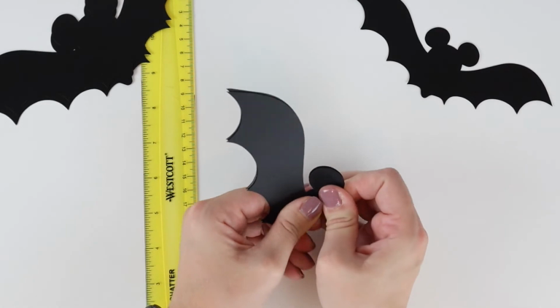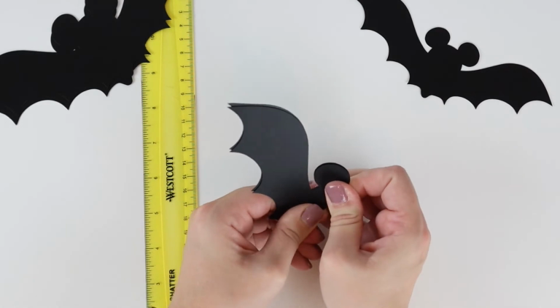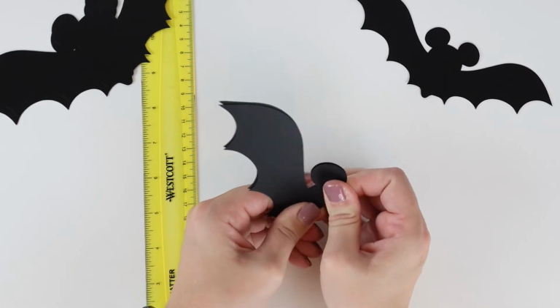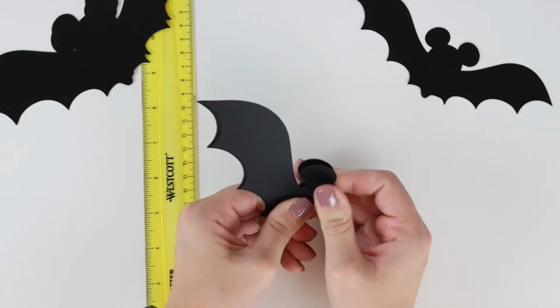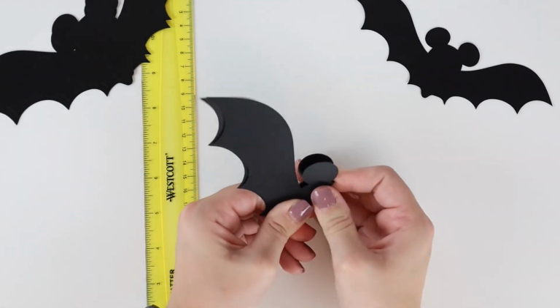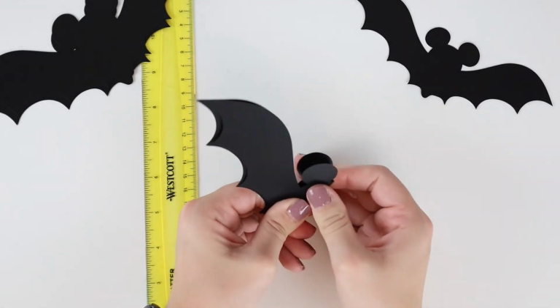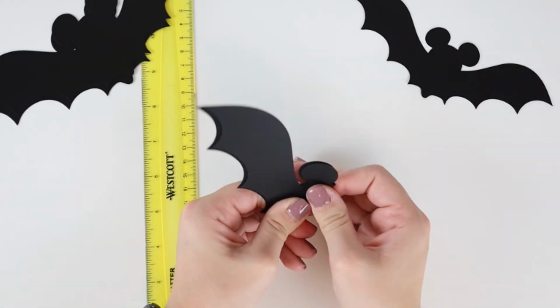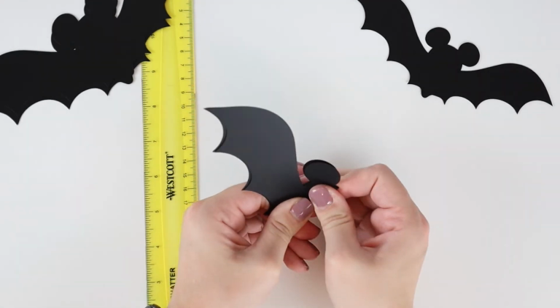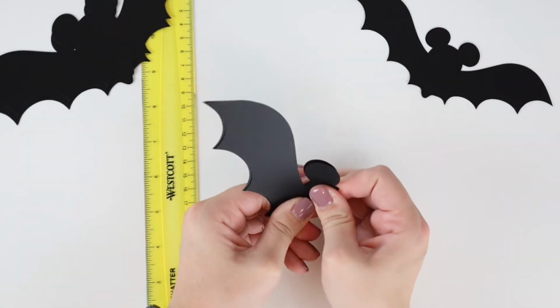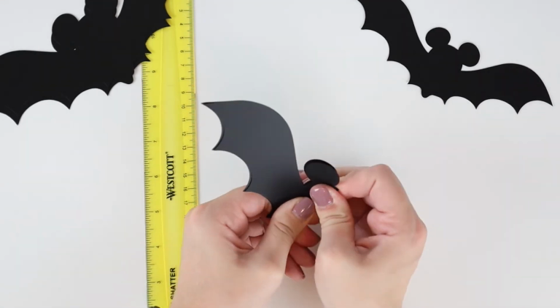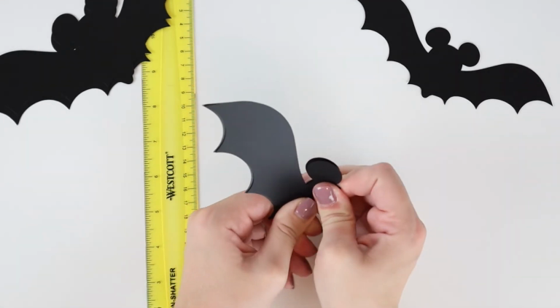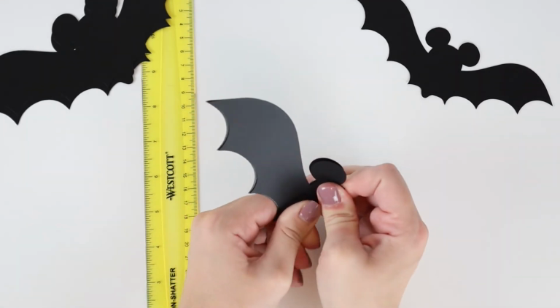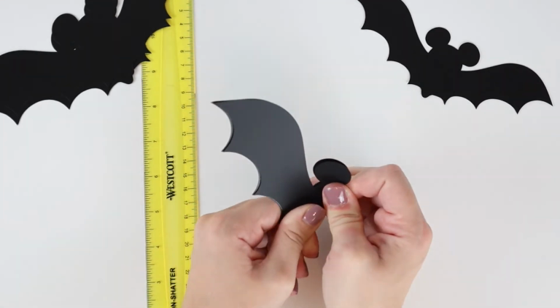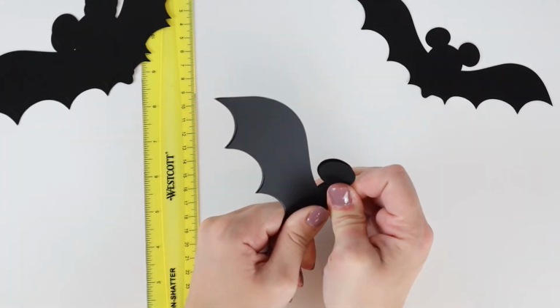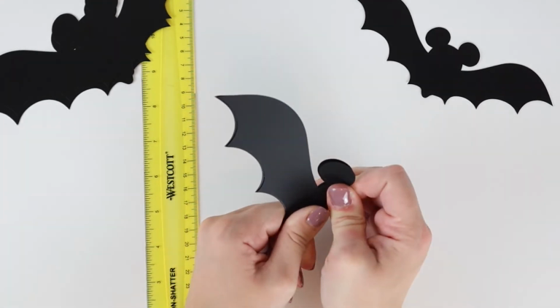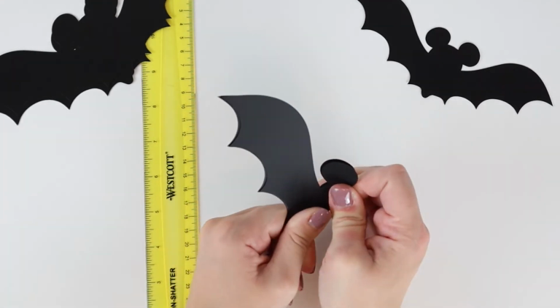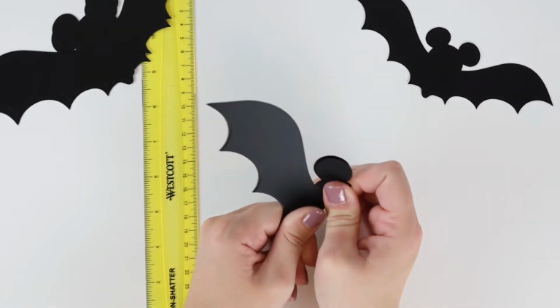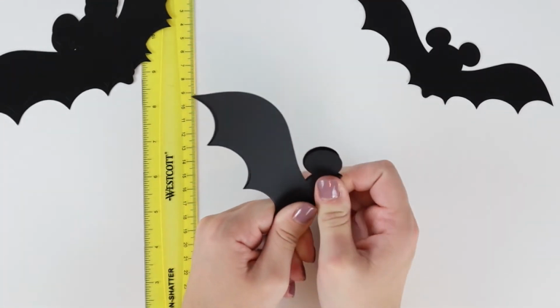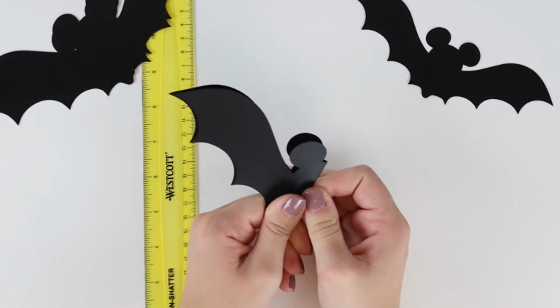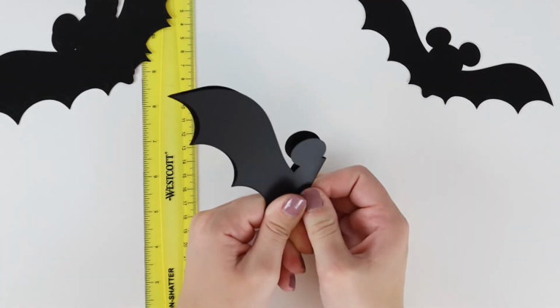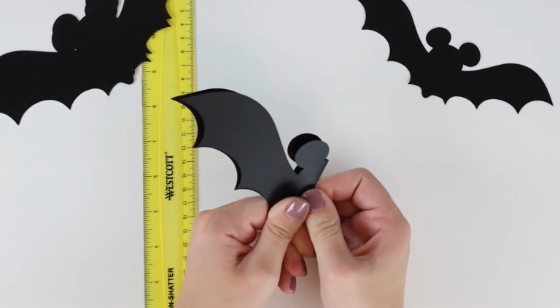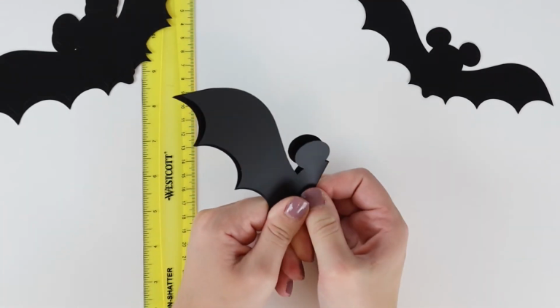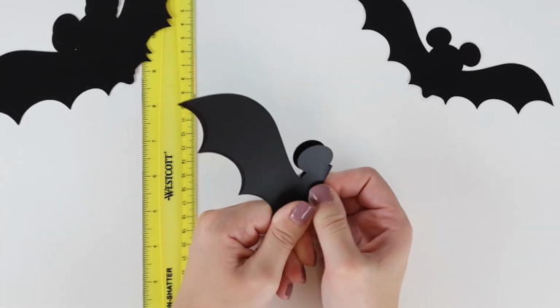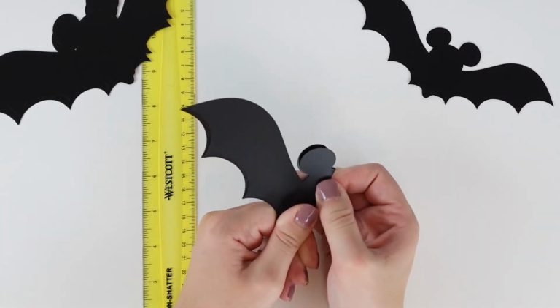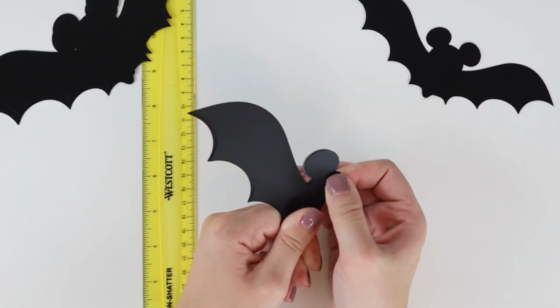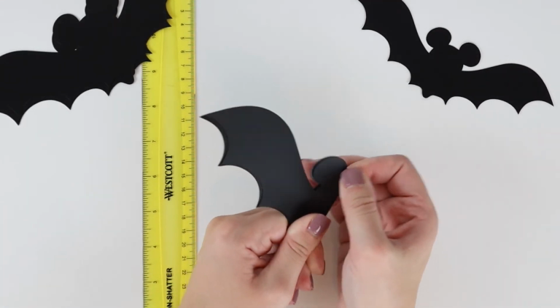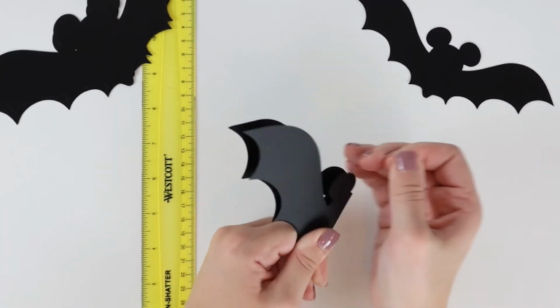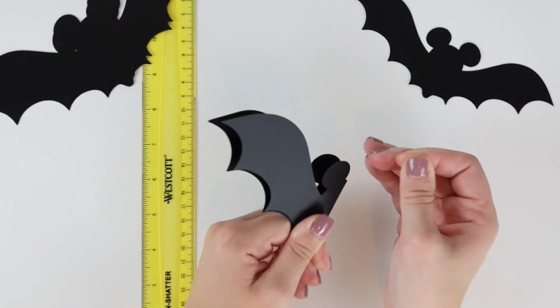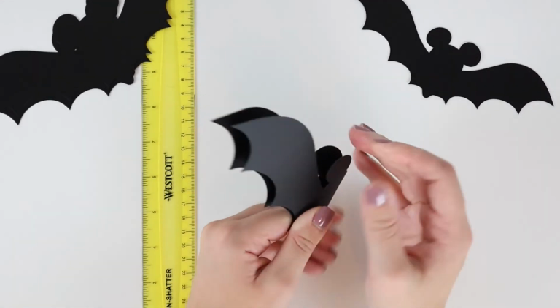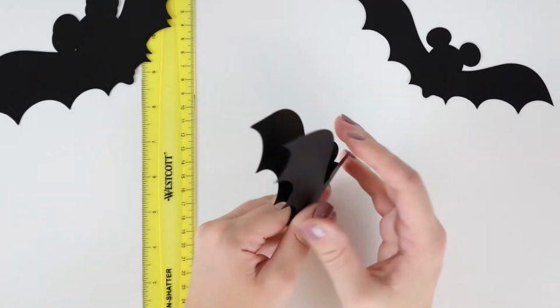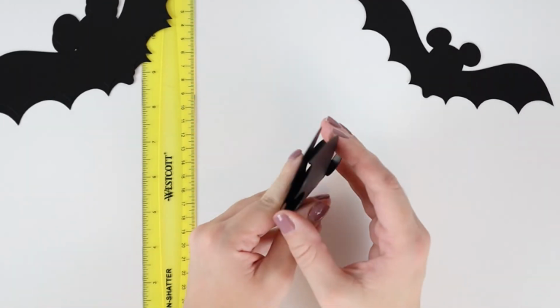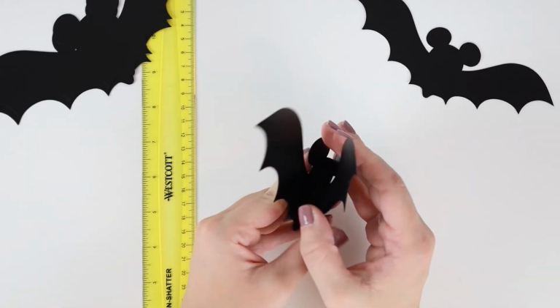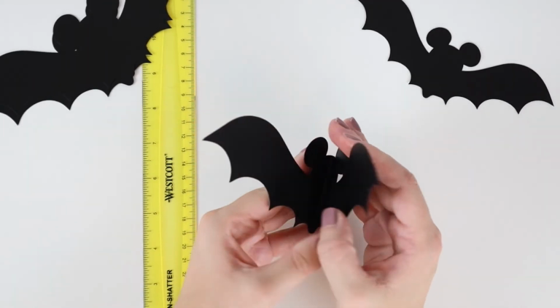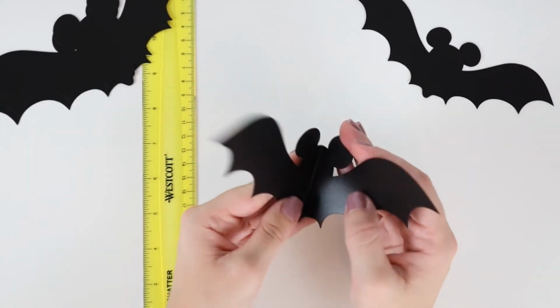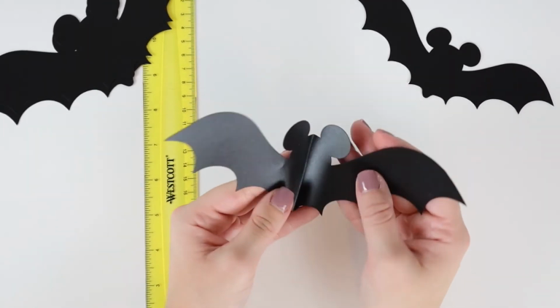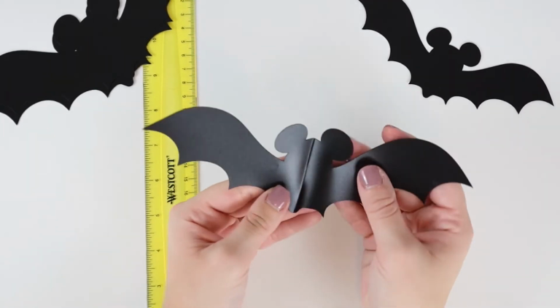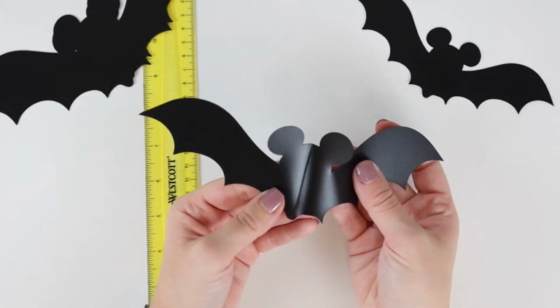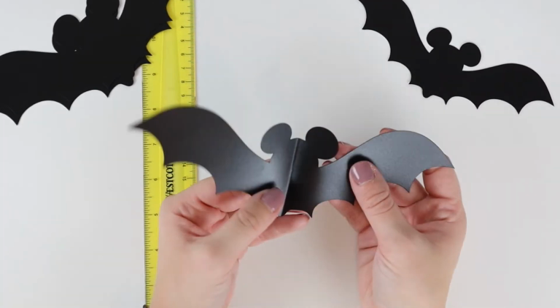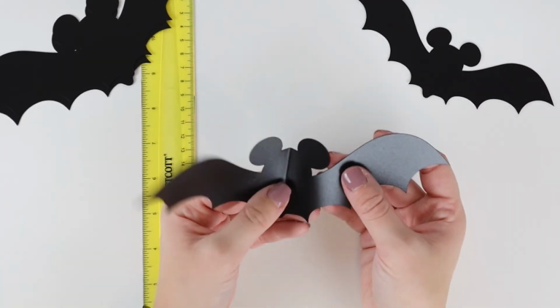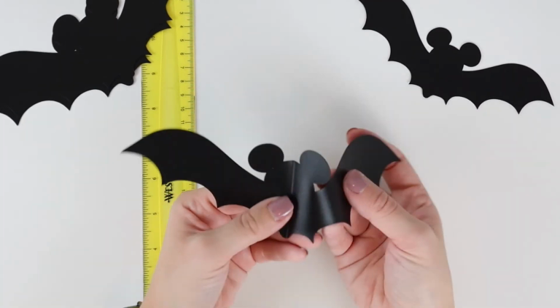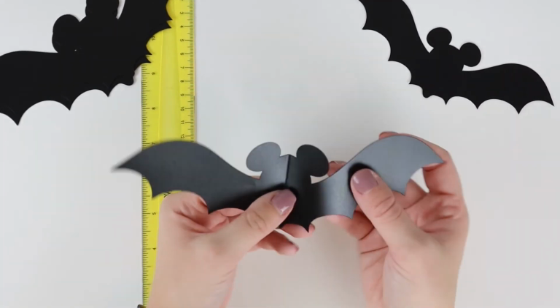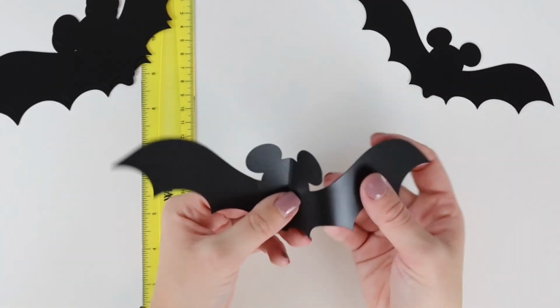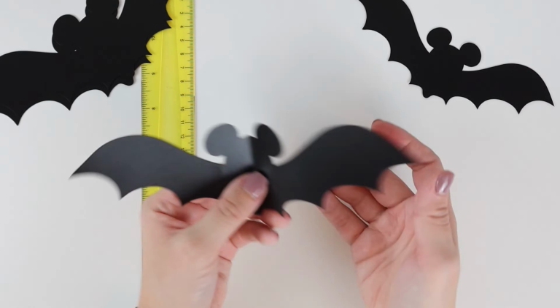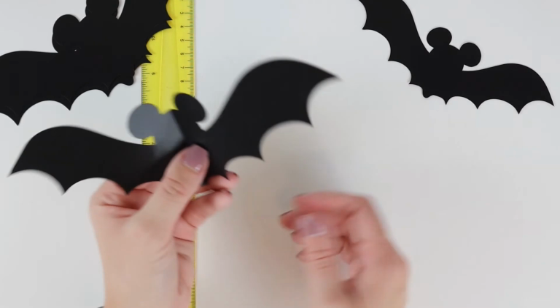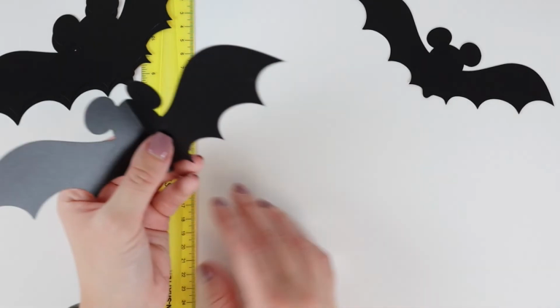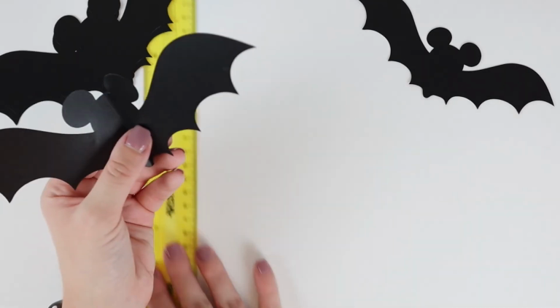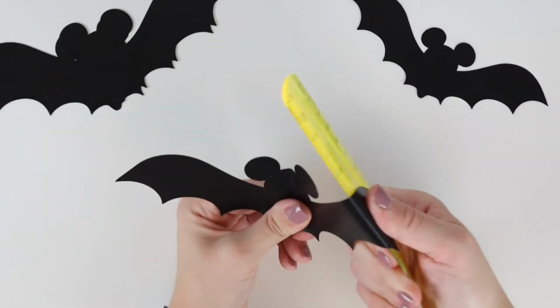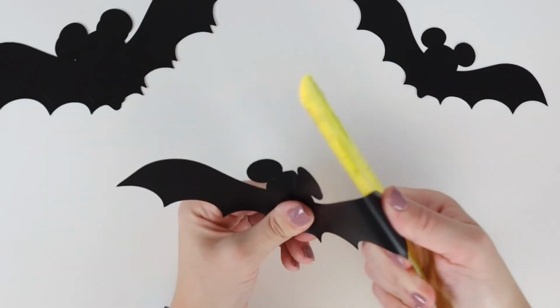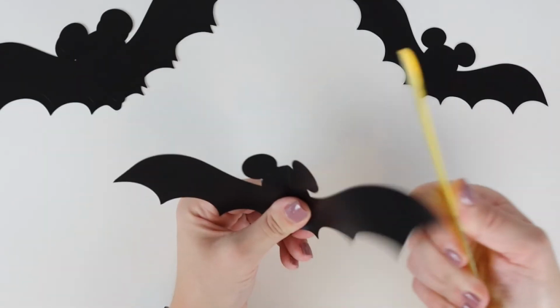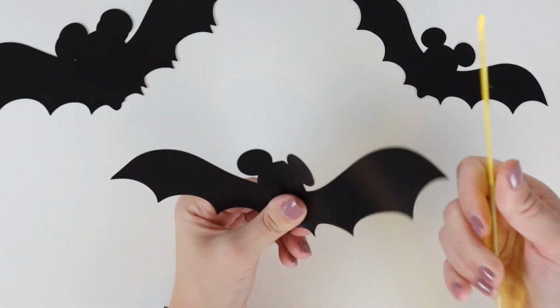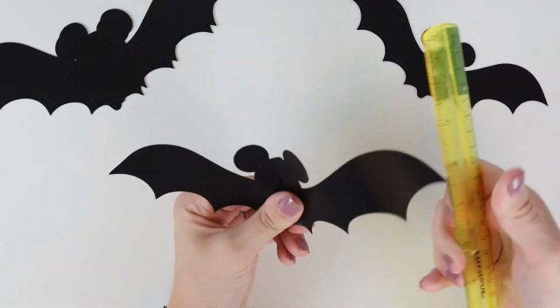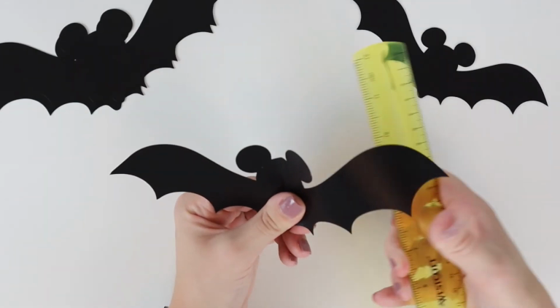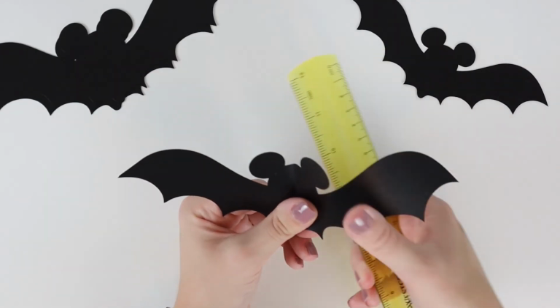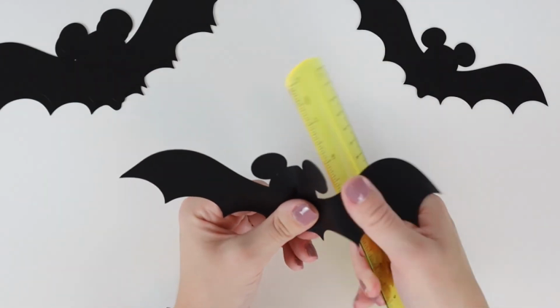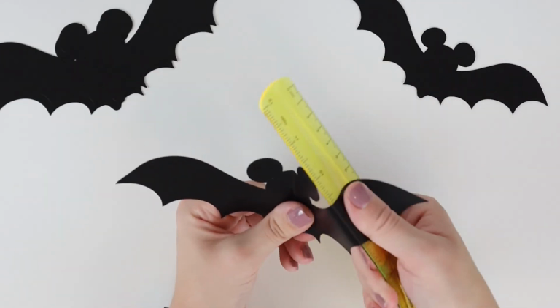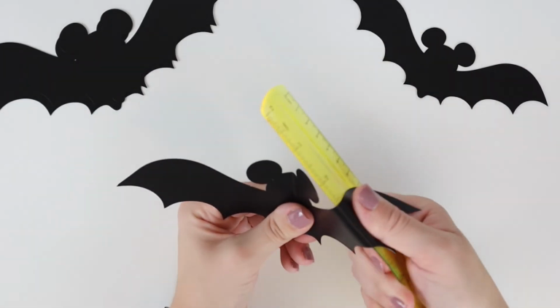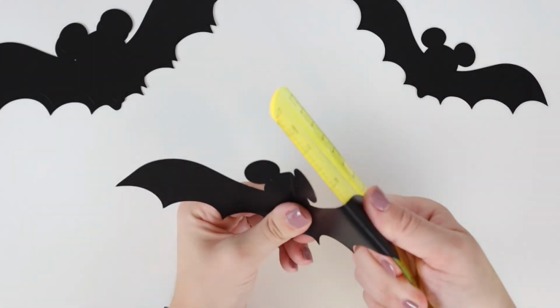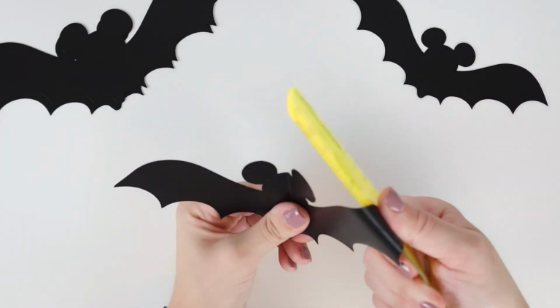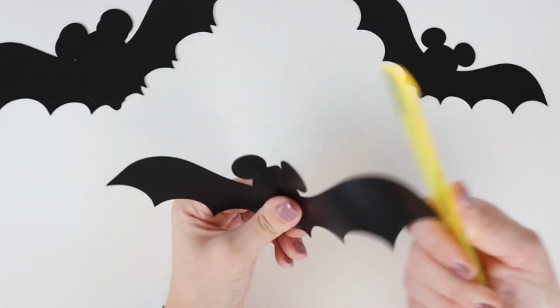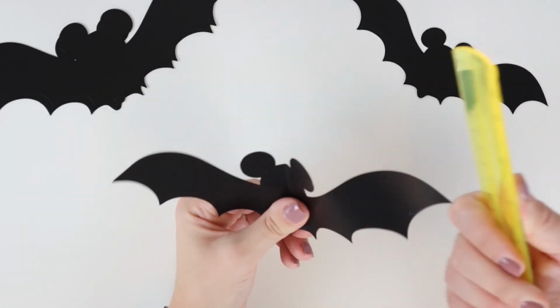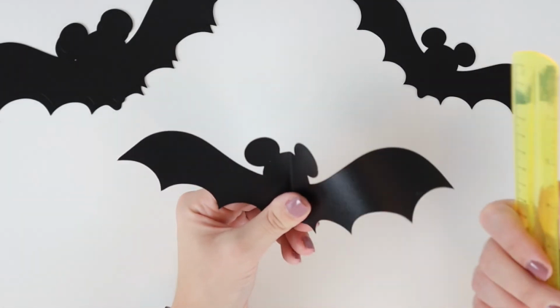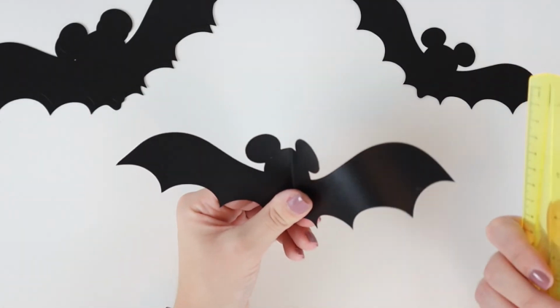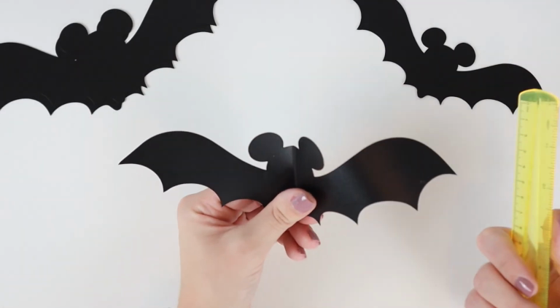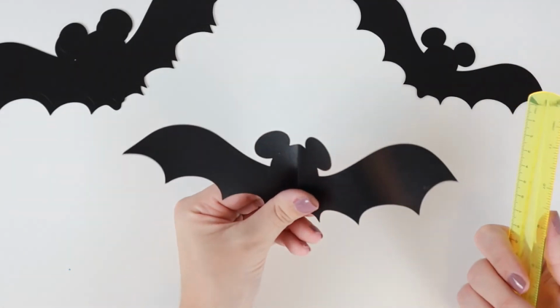Be sure to download the SVG file. I'll link it down in the description, and a full tutorial on how to prepare the file will be on my blog.